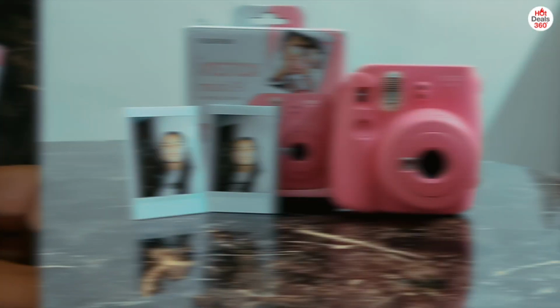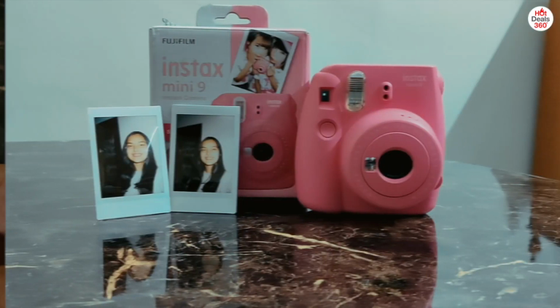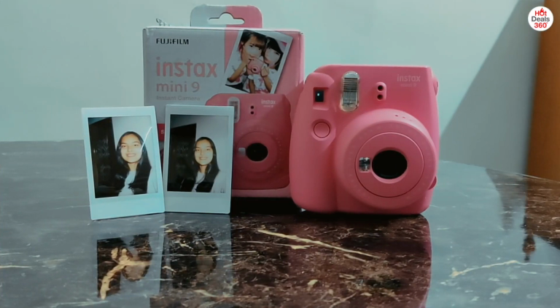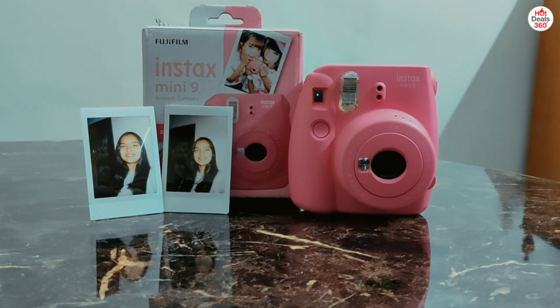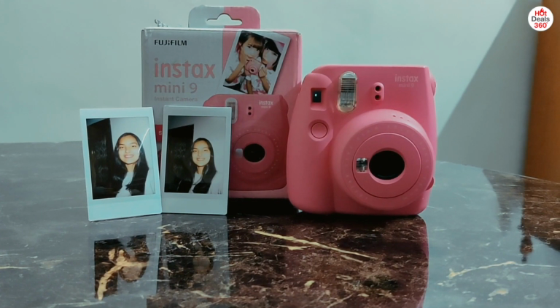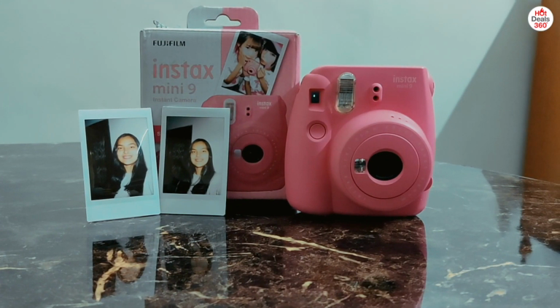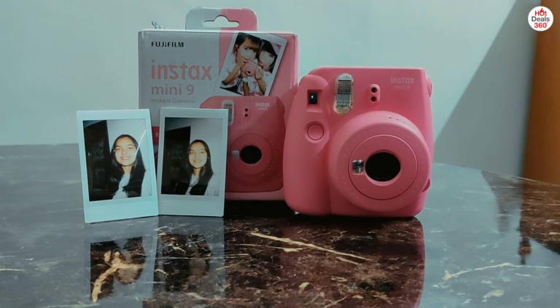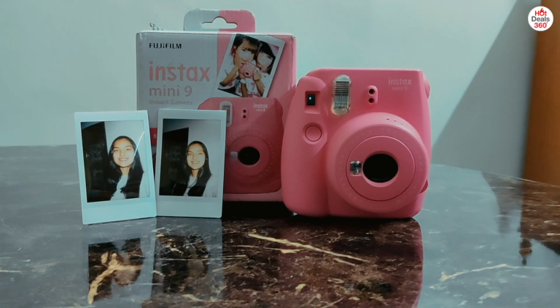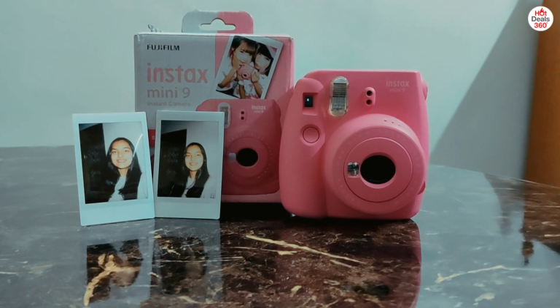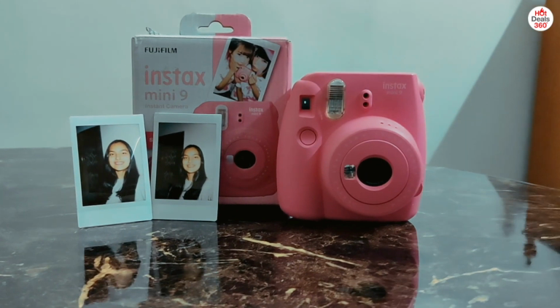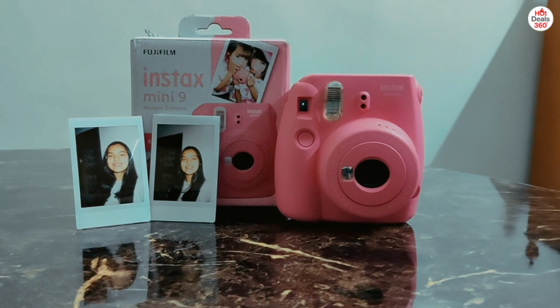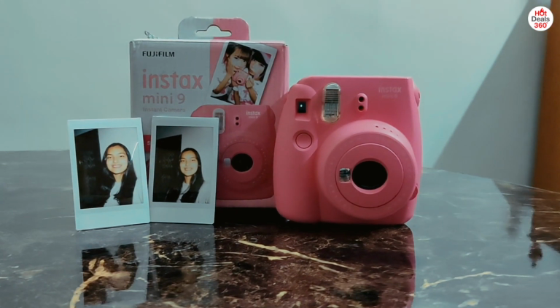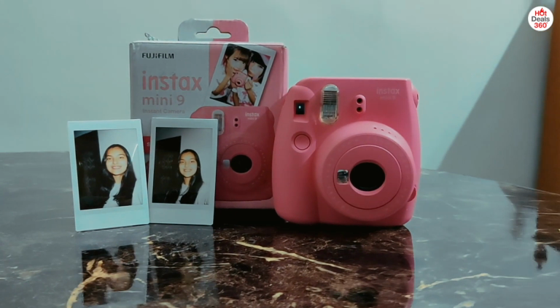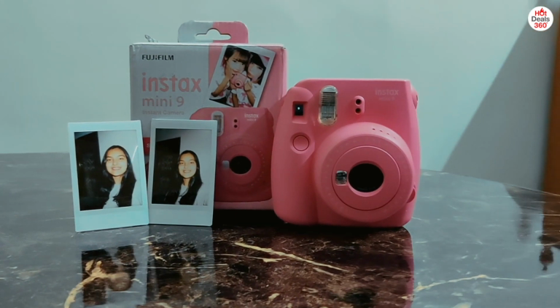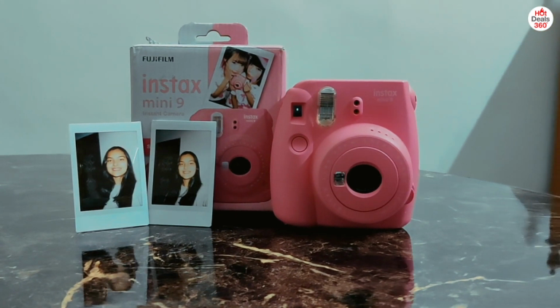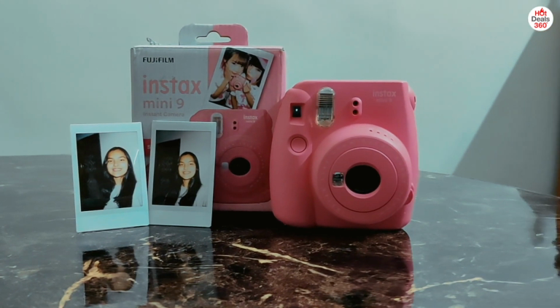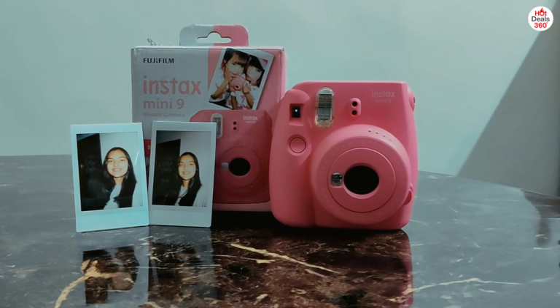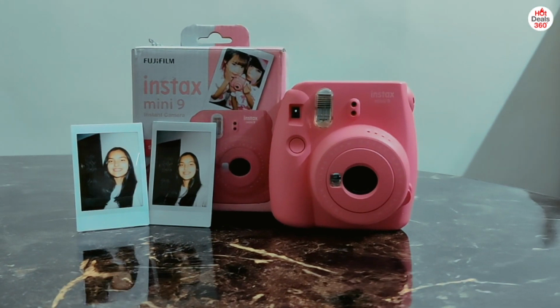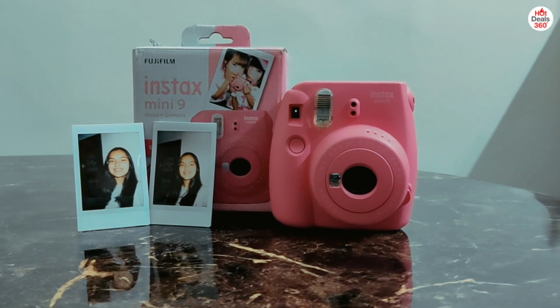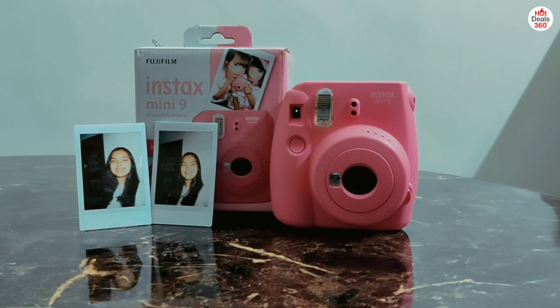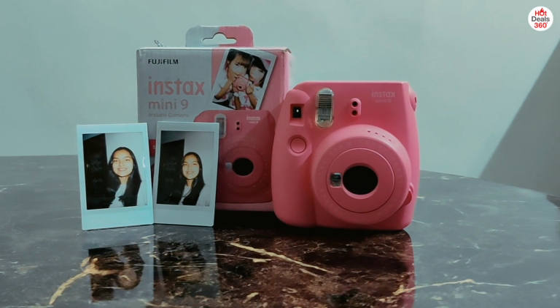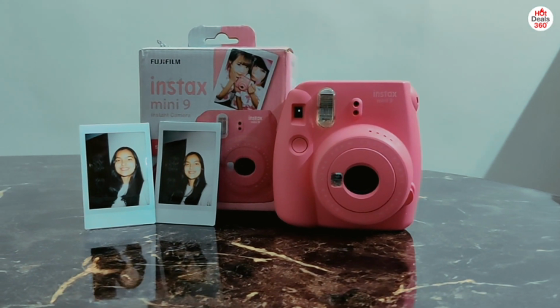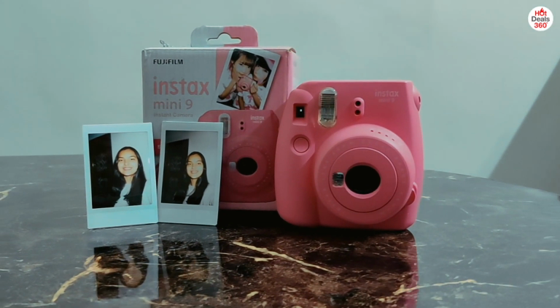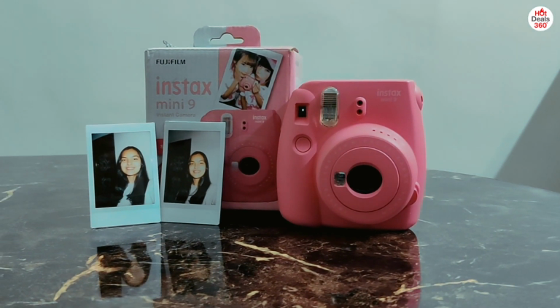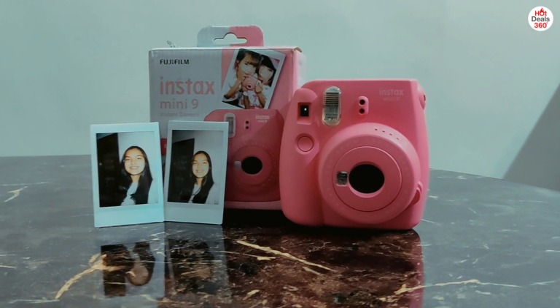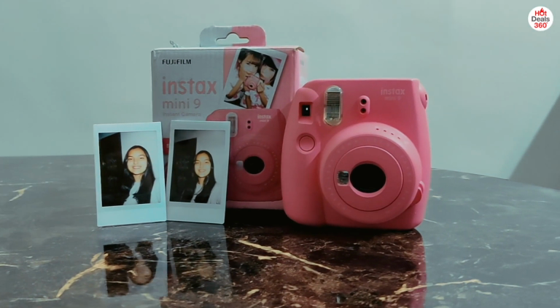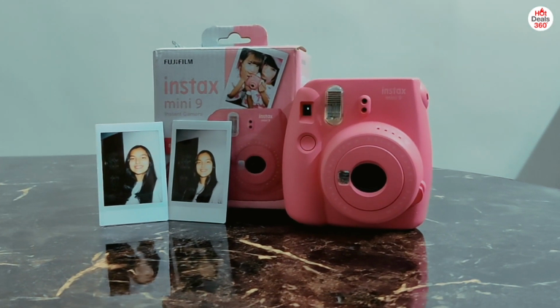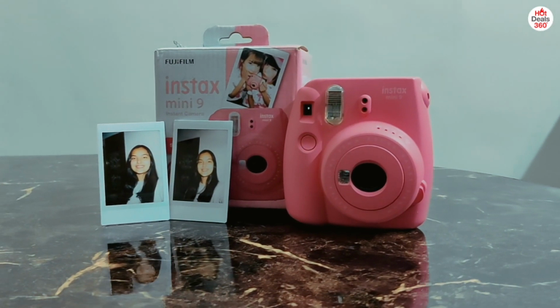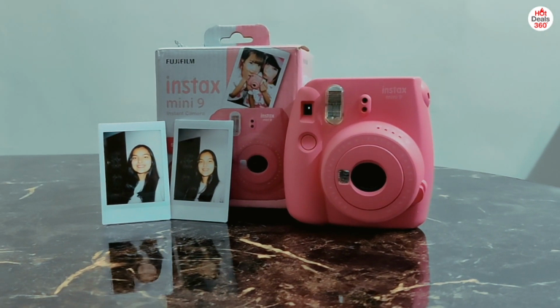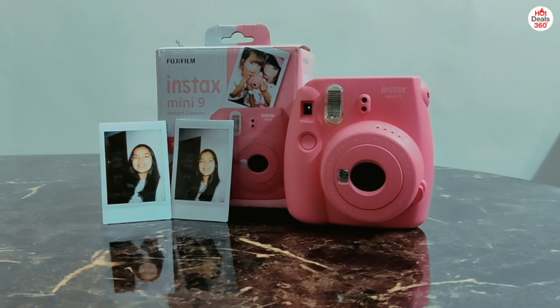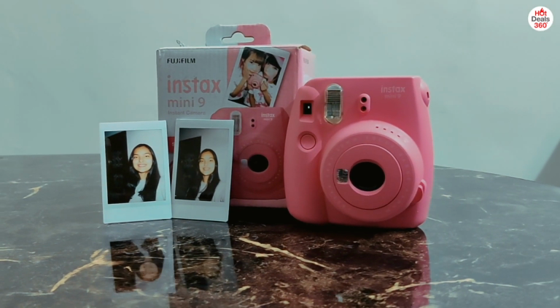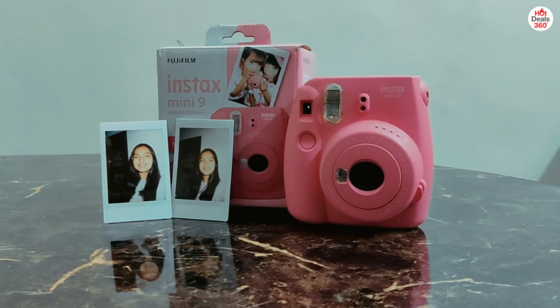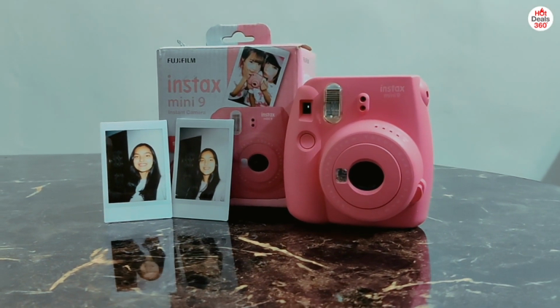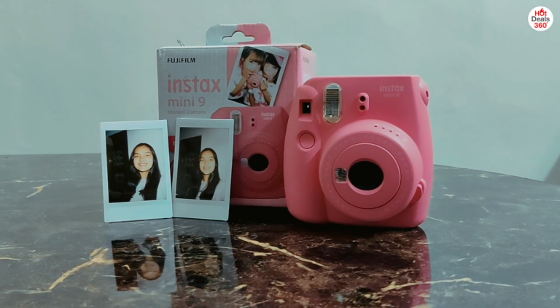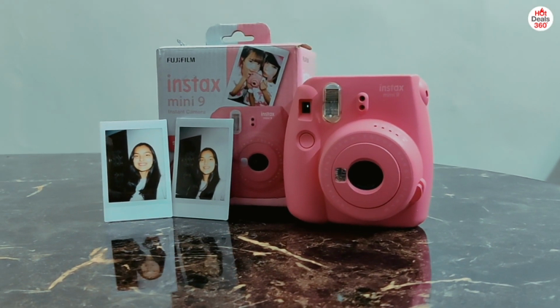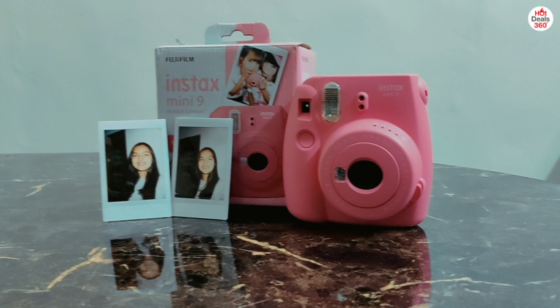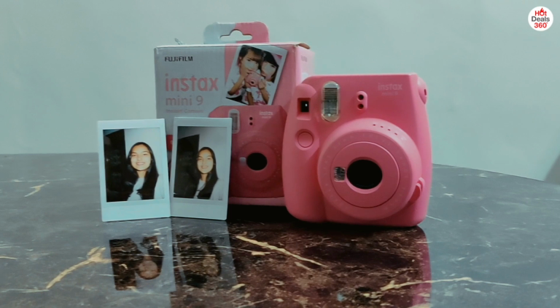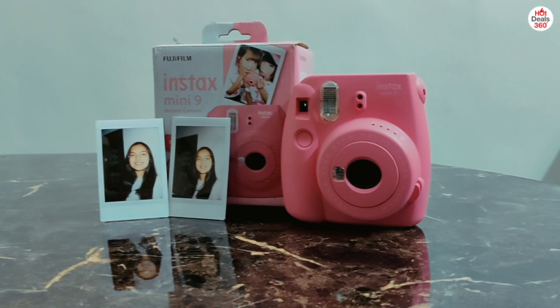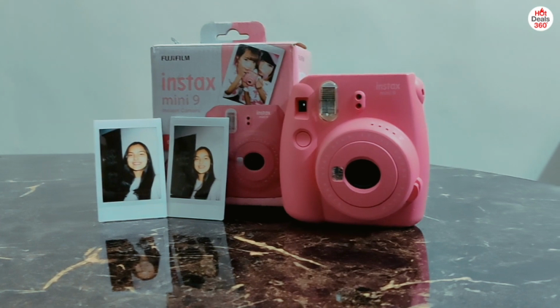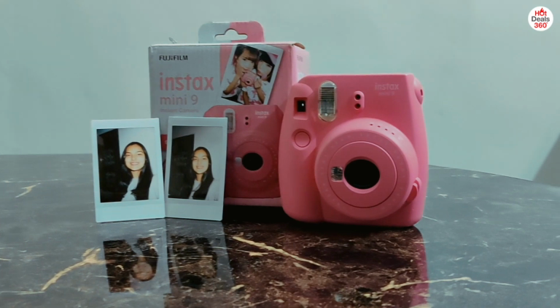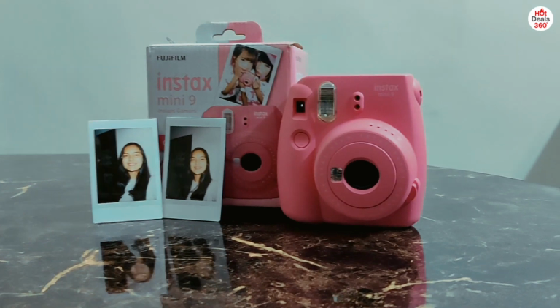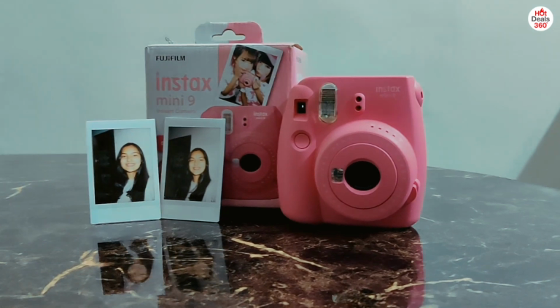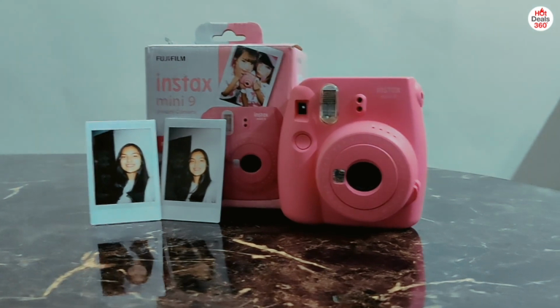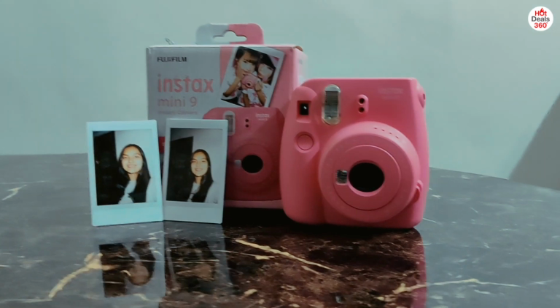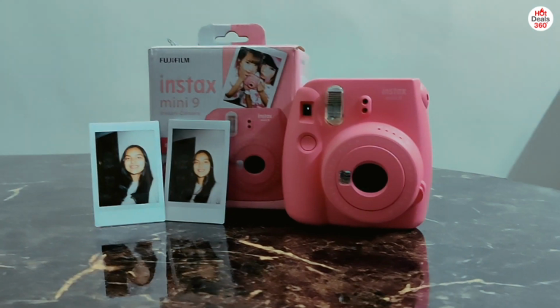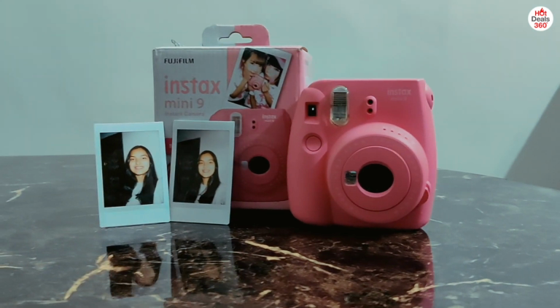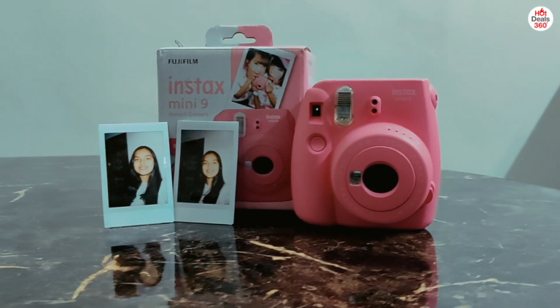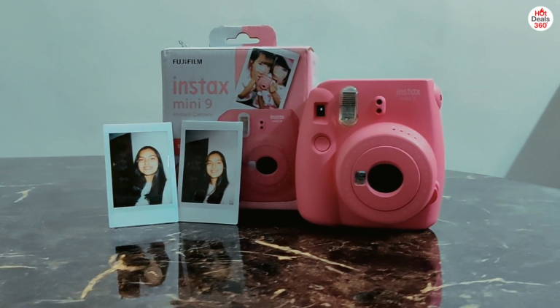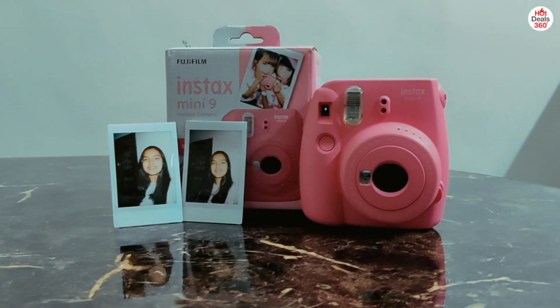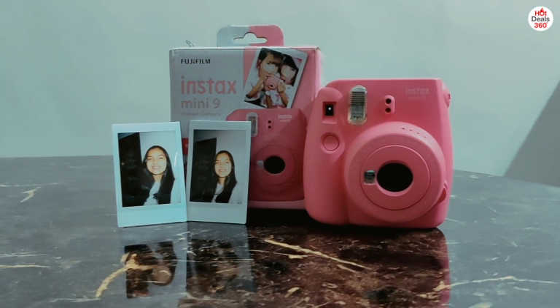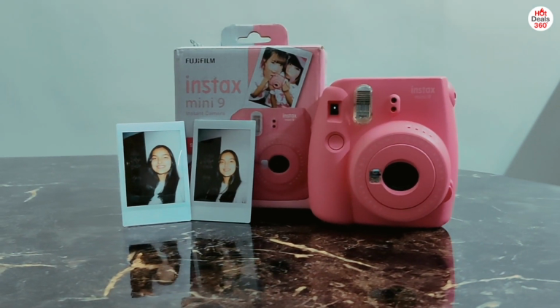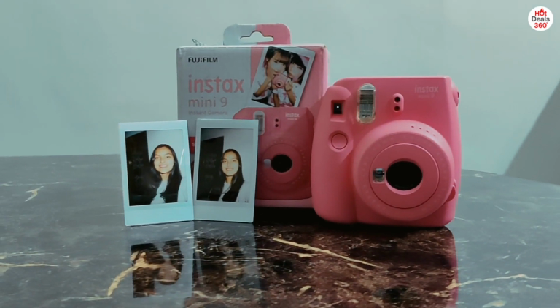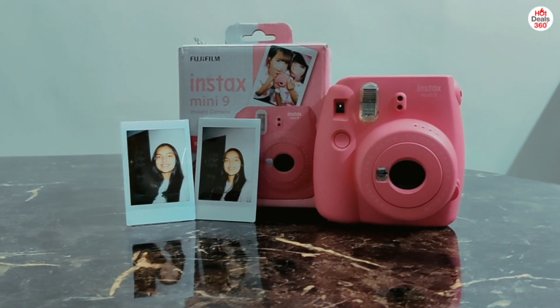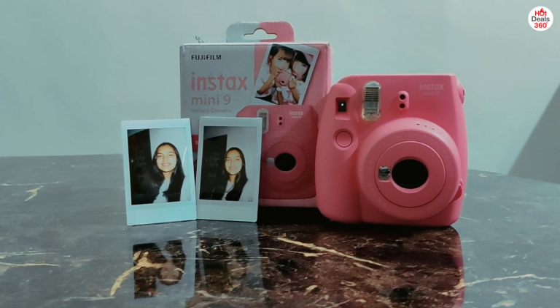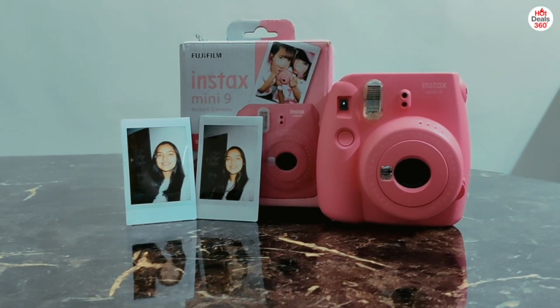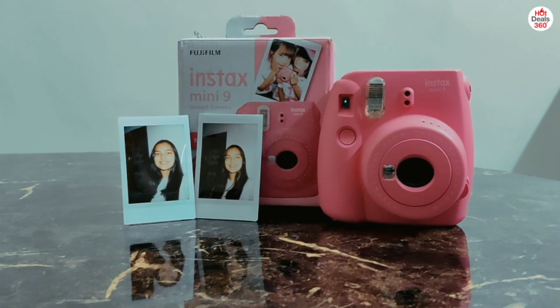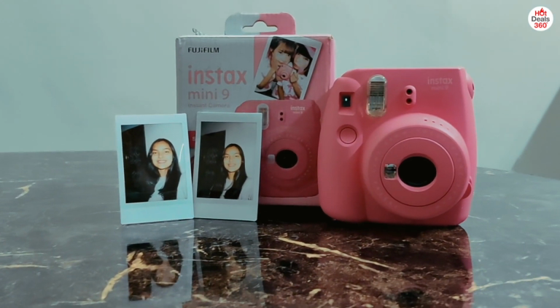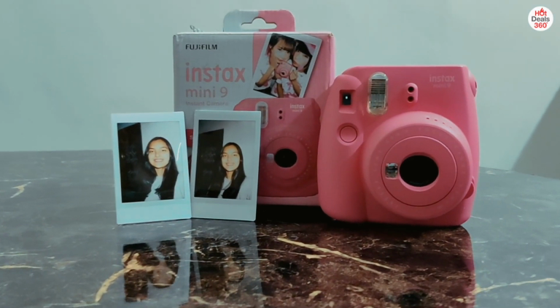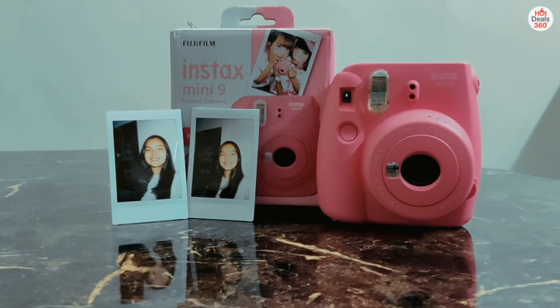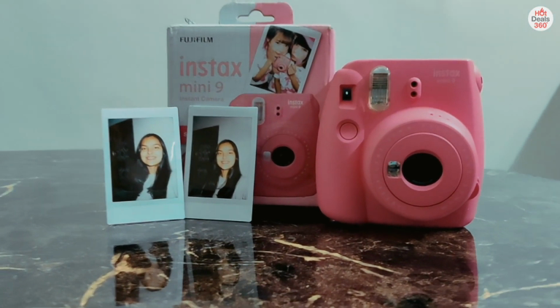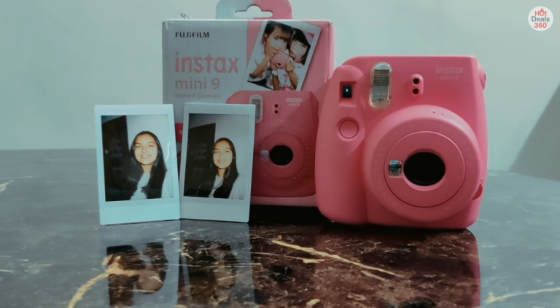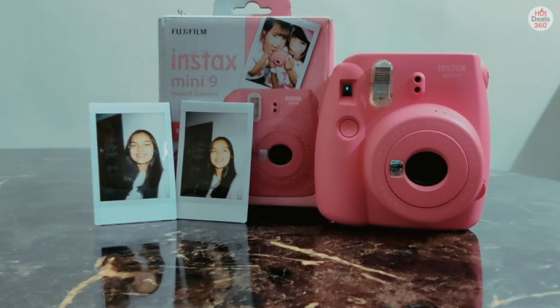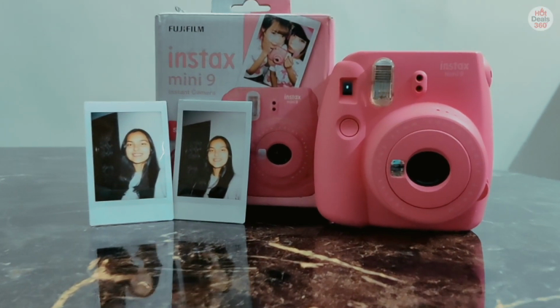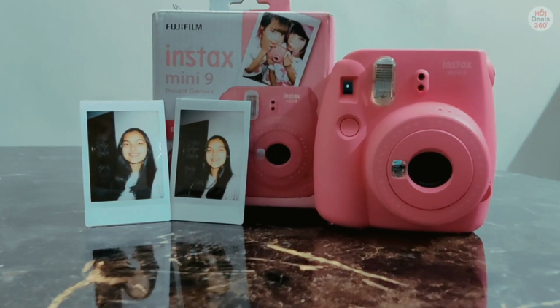In all, I think this is a great camera to capture snapshots and collect memories in the form of pictures. Thank you for watching.